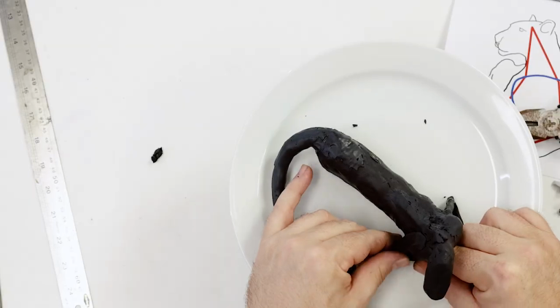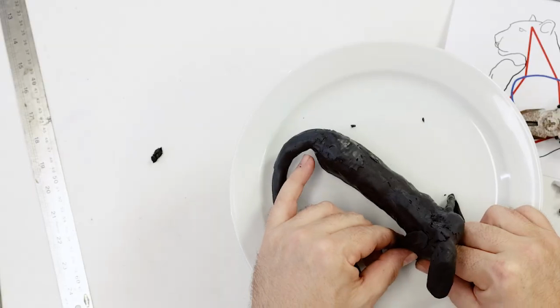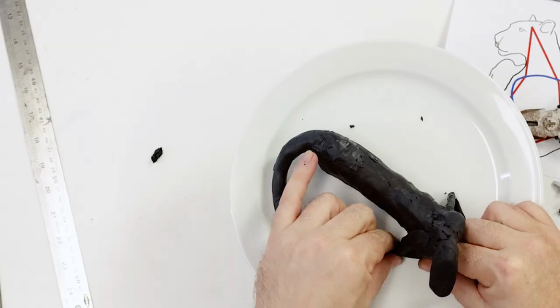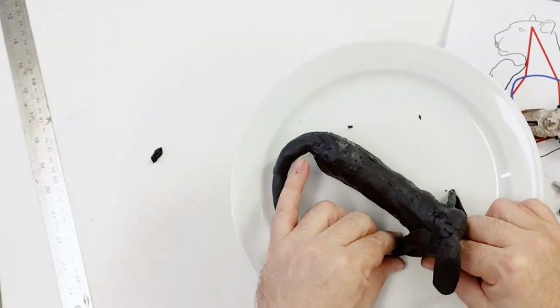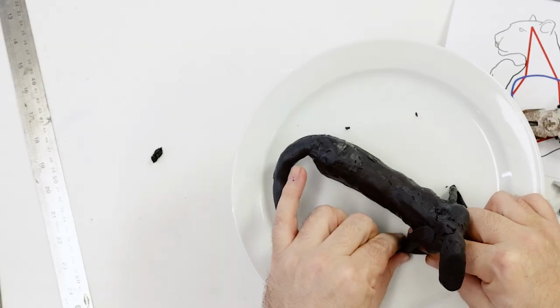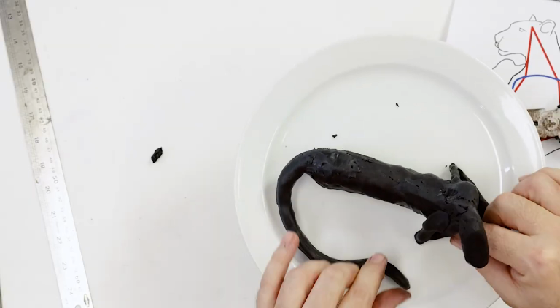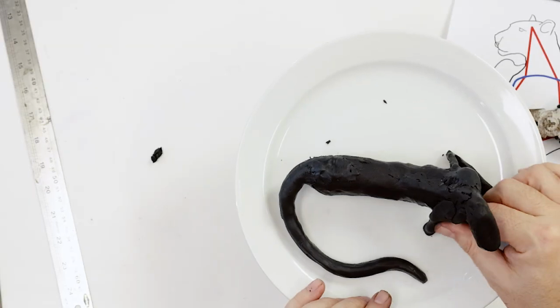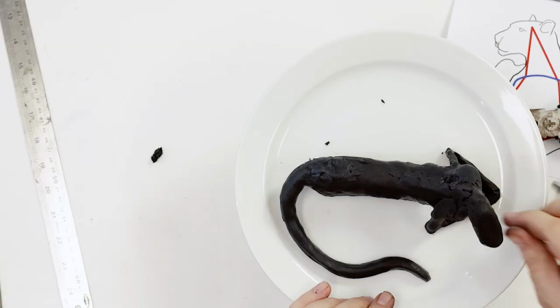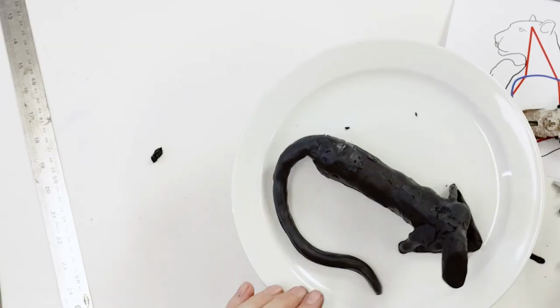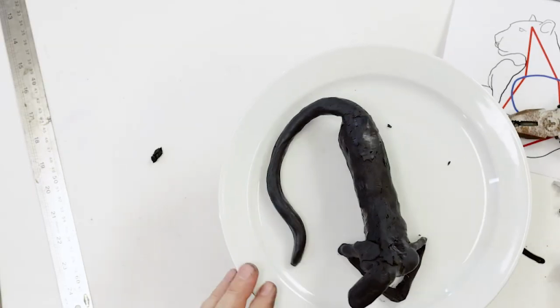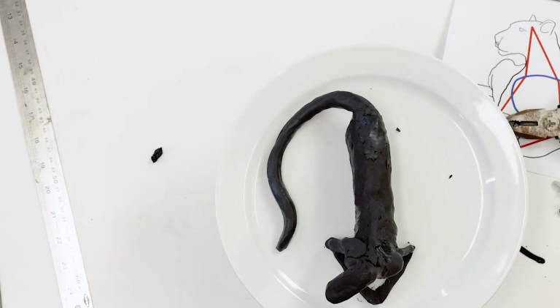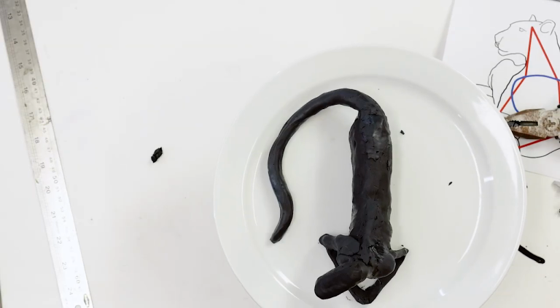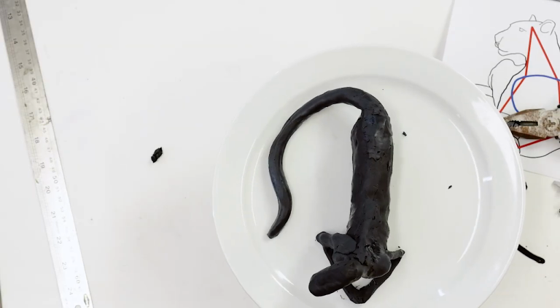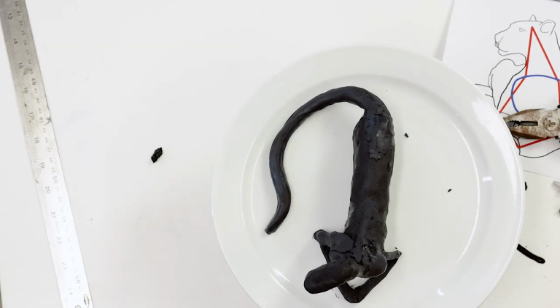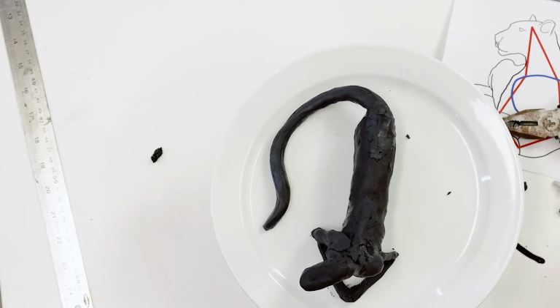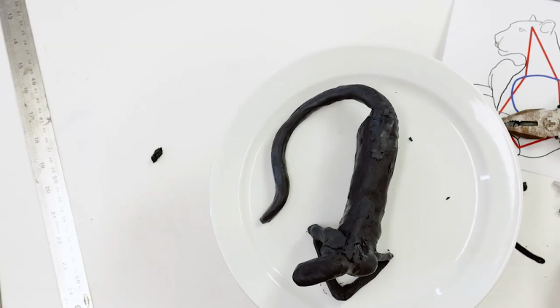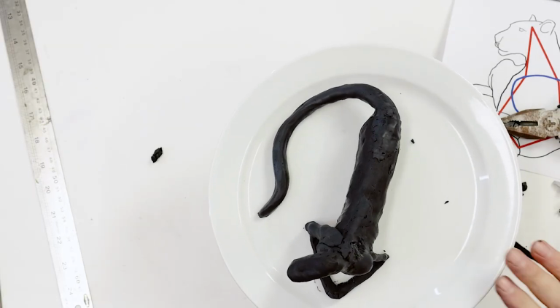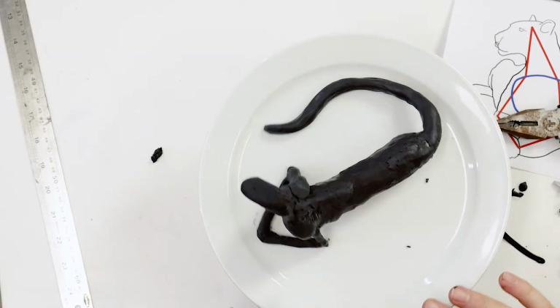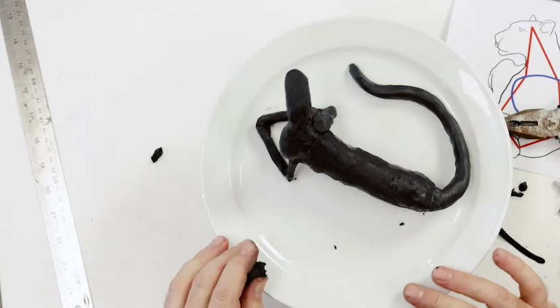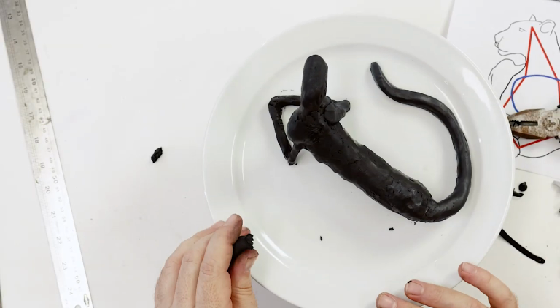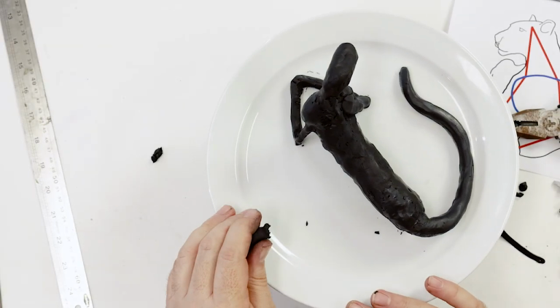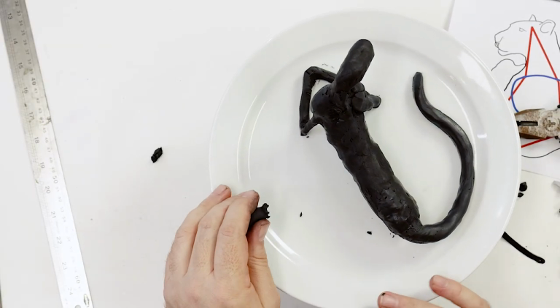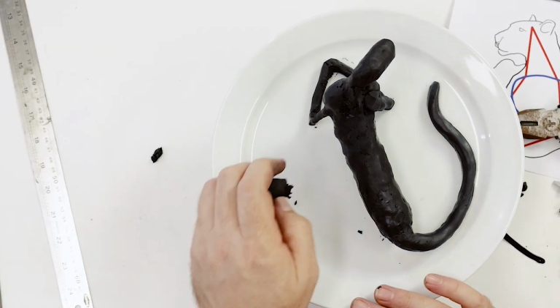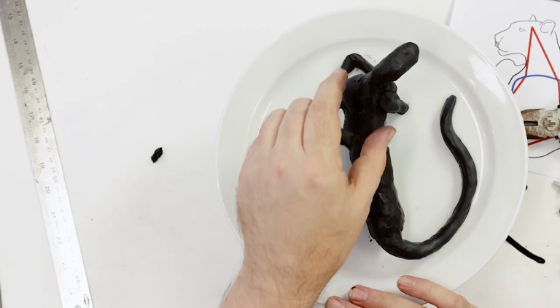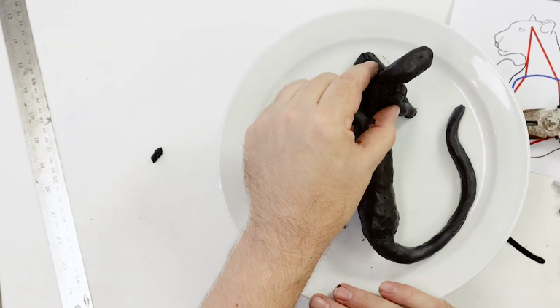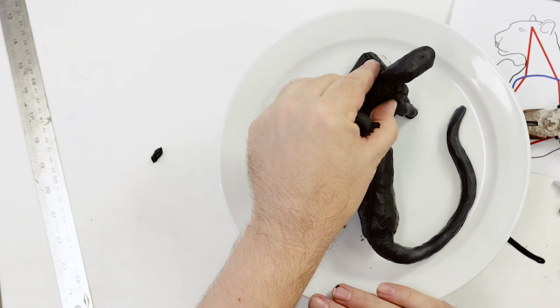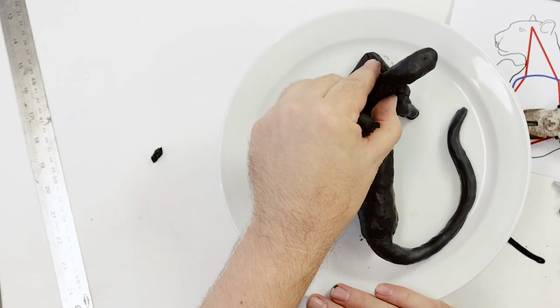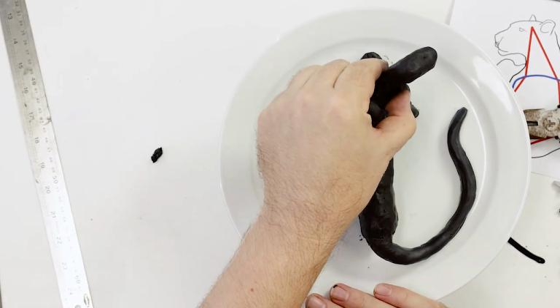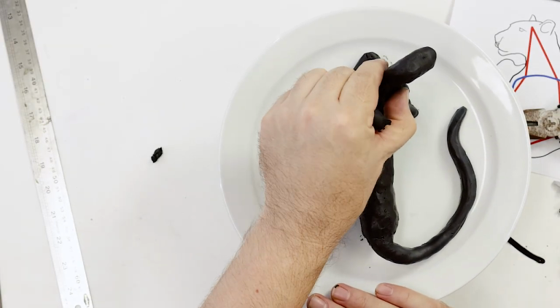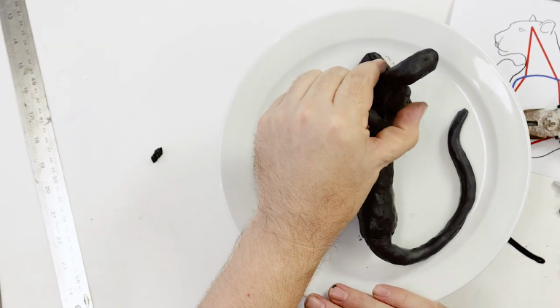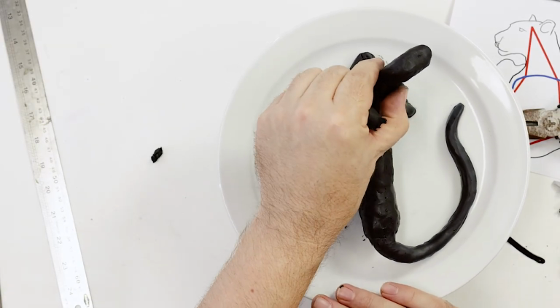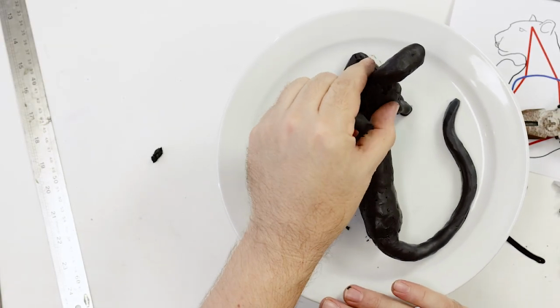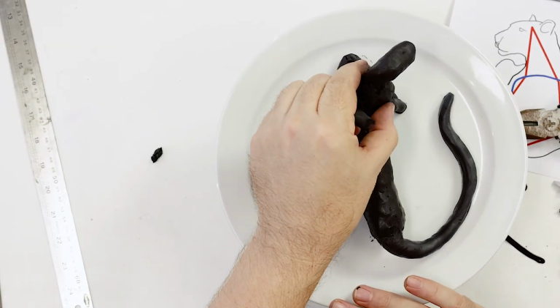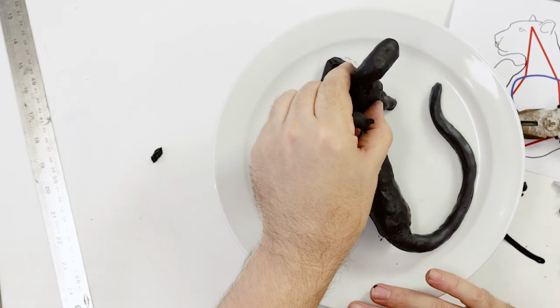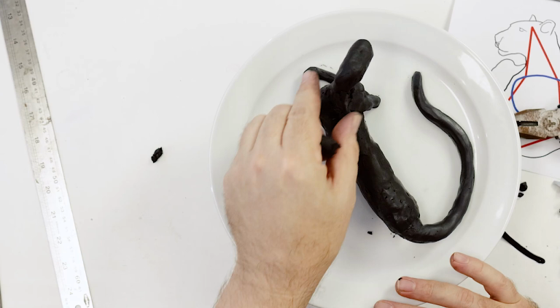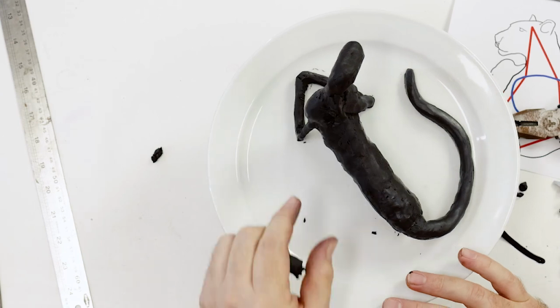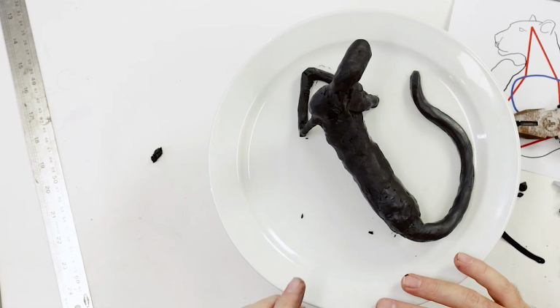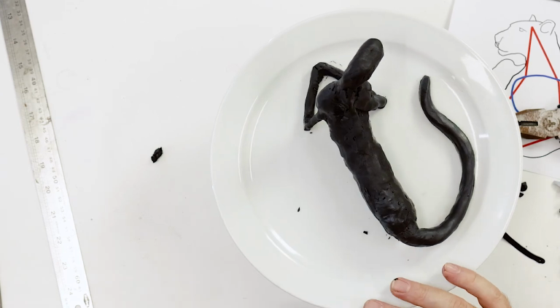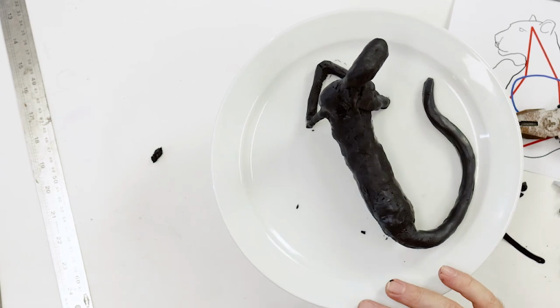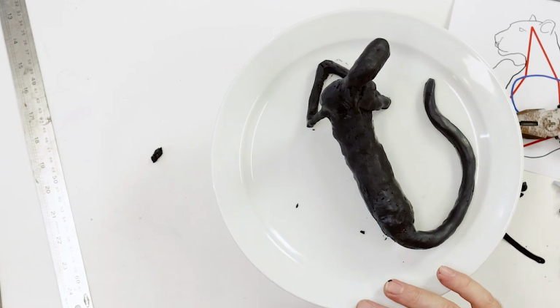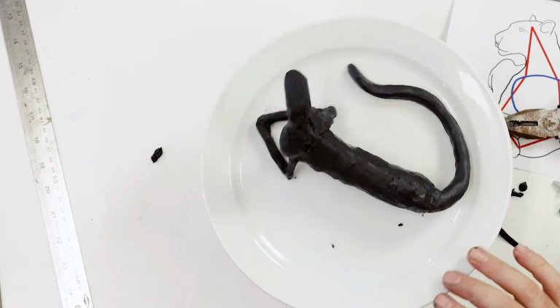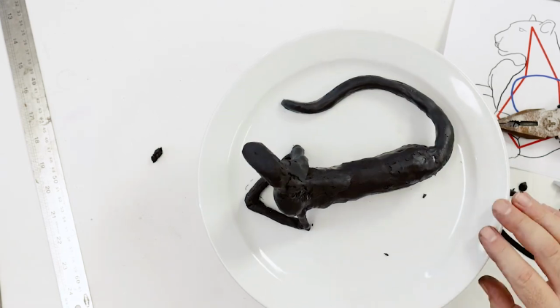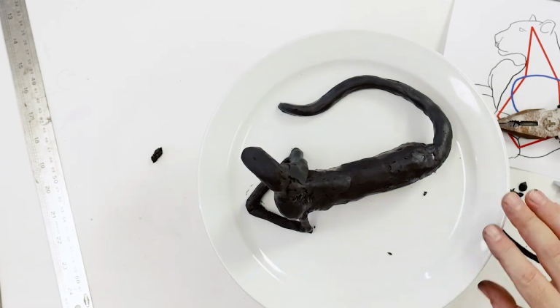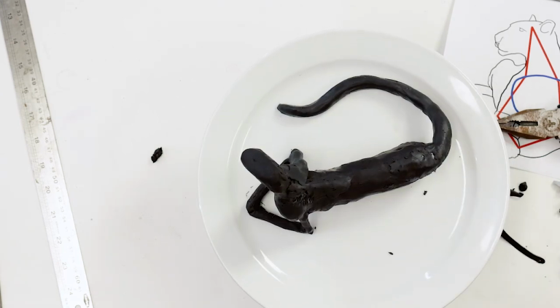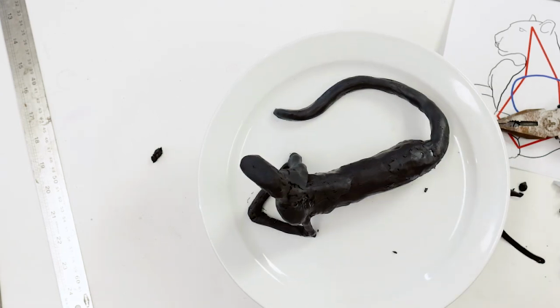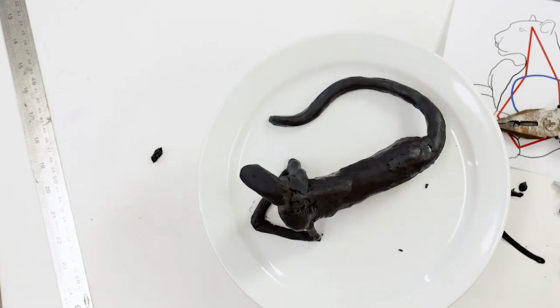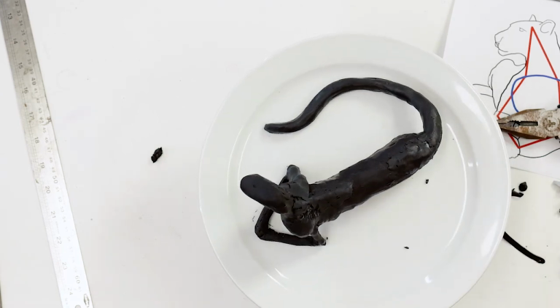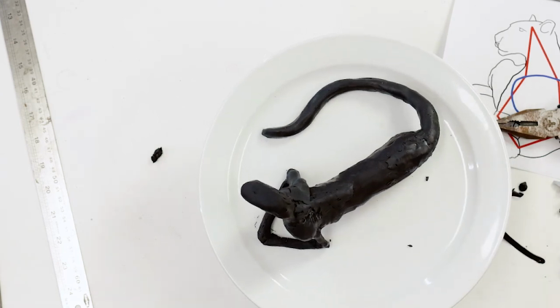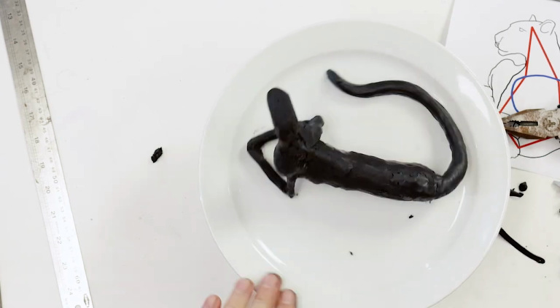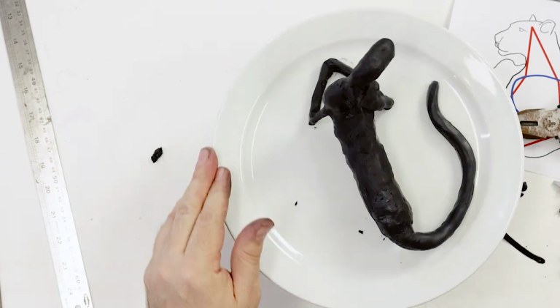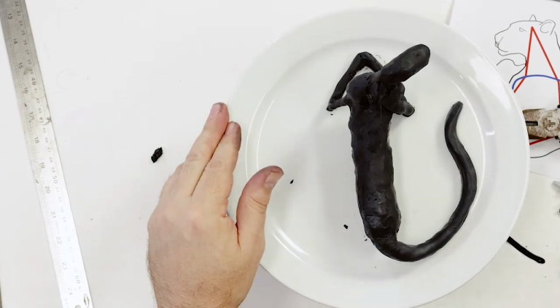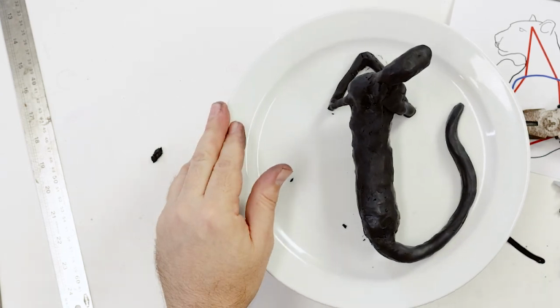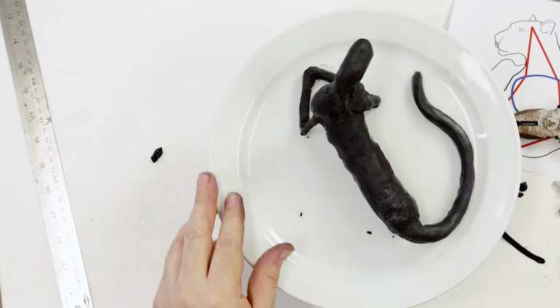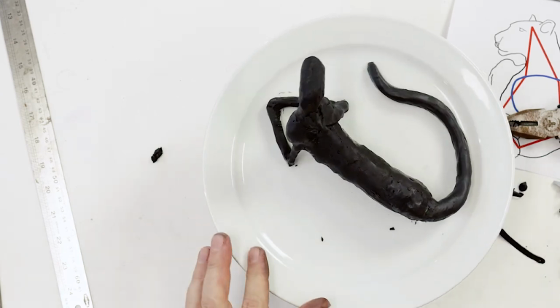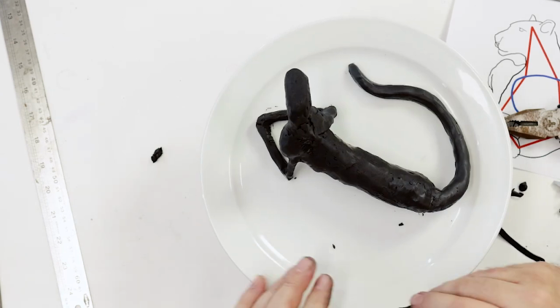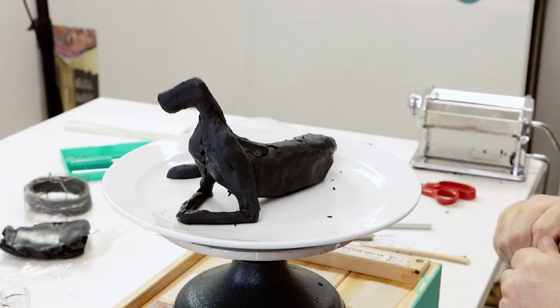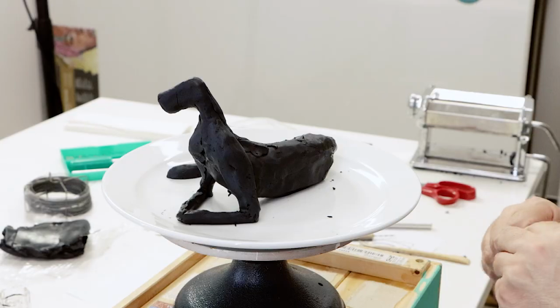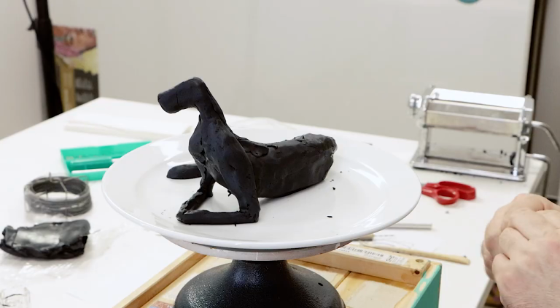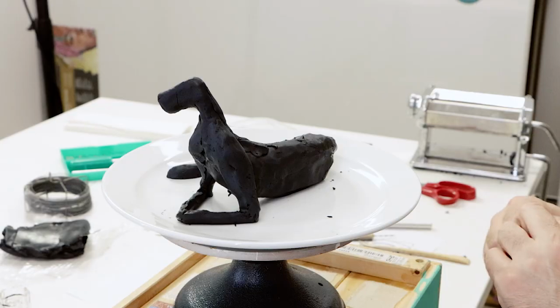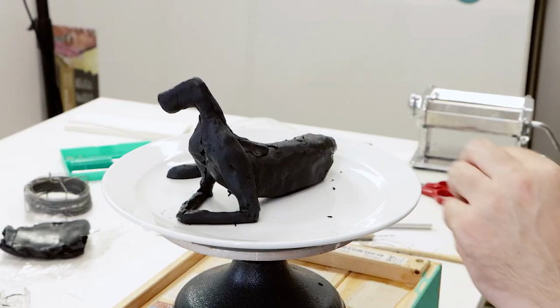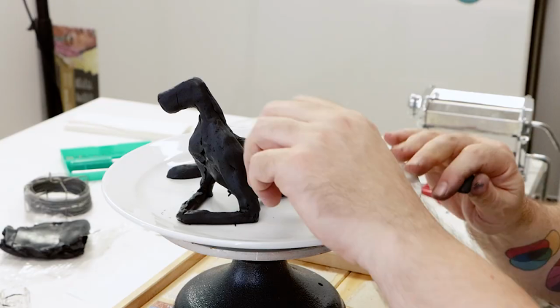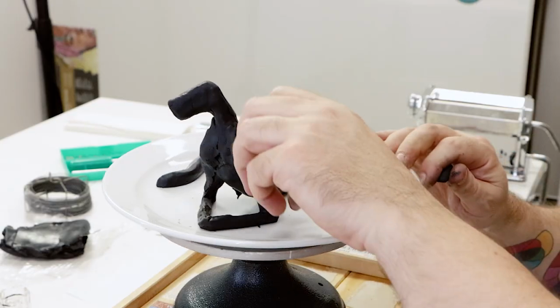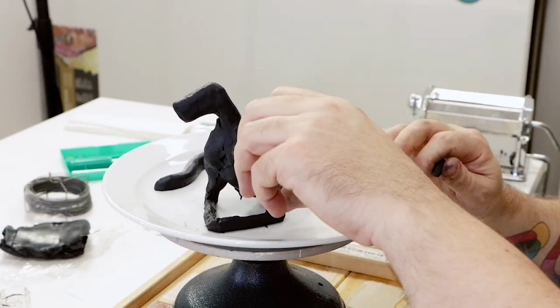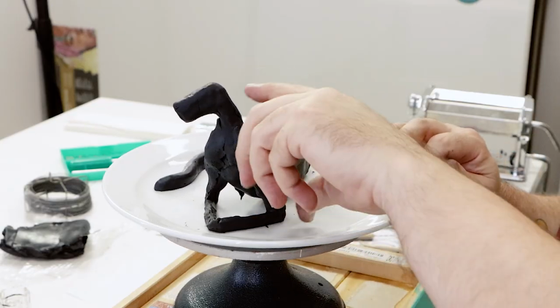Clay can then be applied over the body and the underside. Use sheets of clay for this and blend the edges smooth.